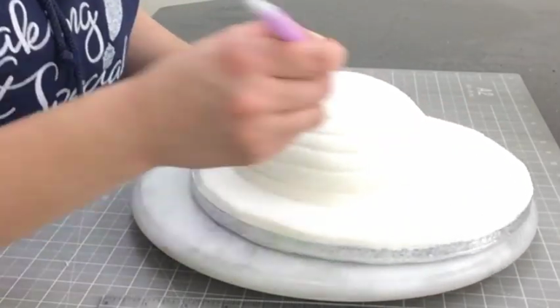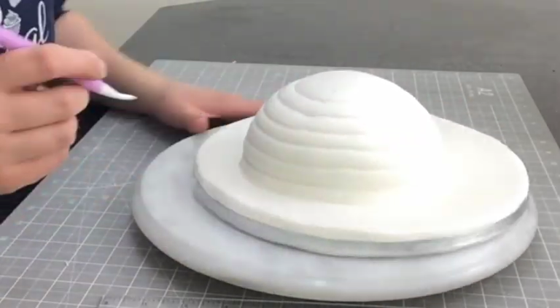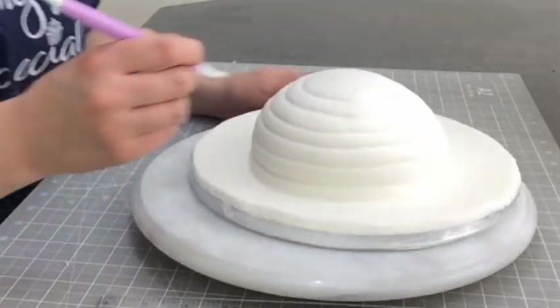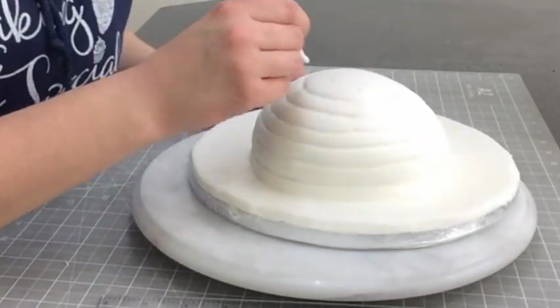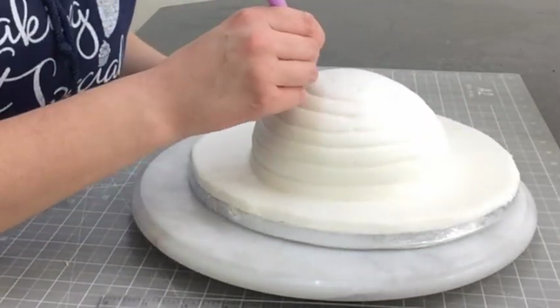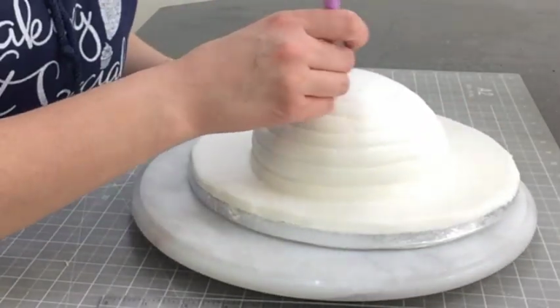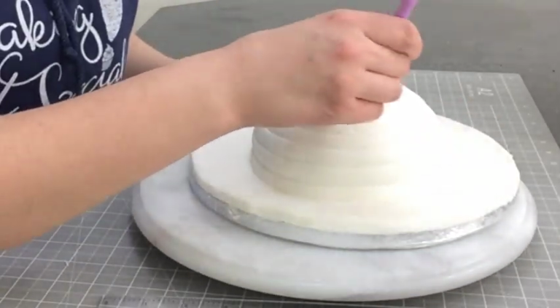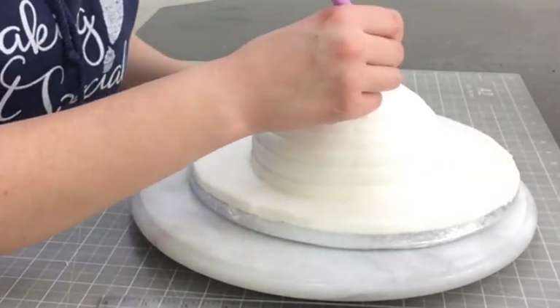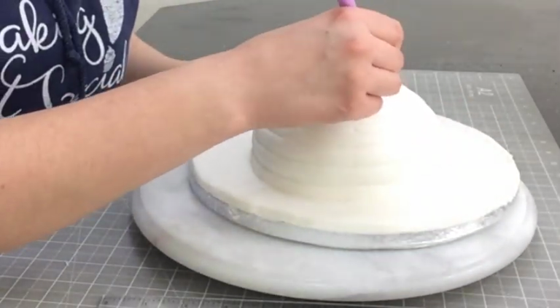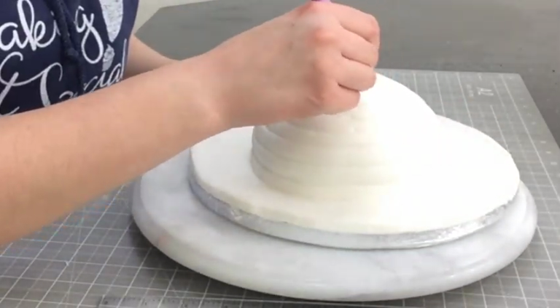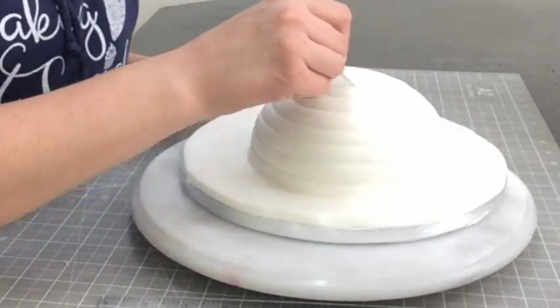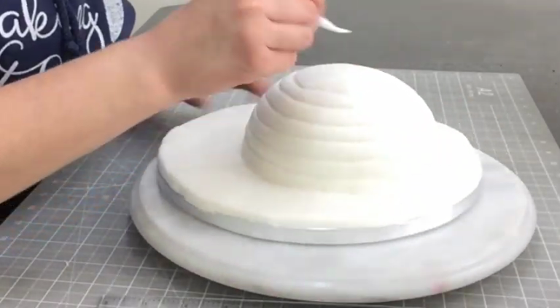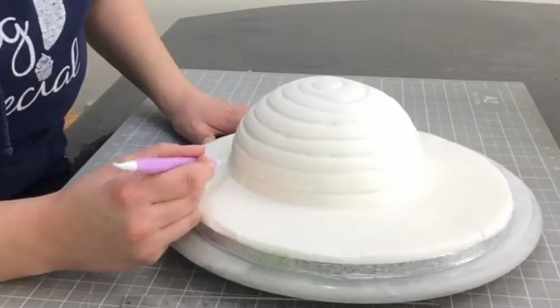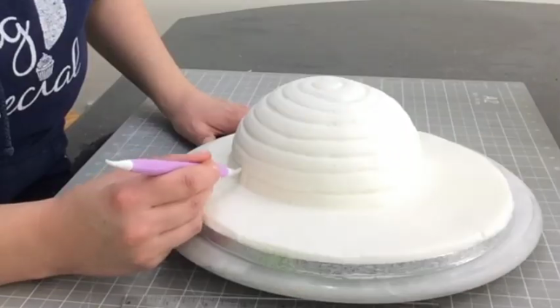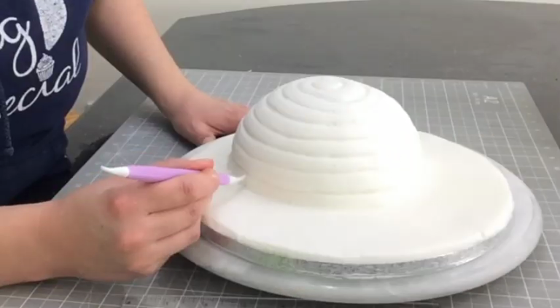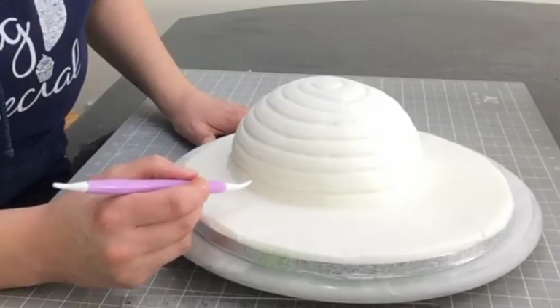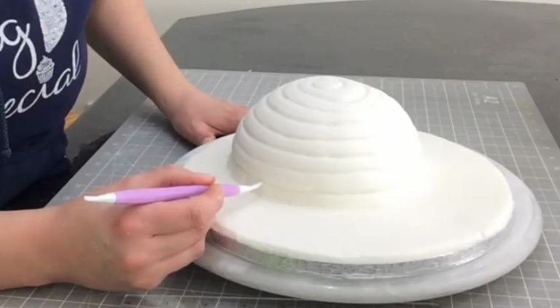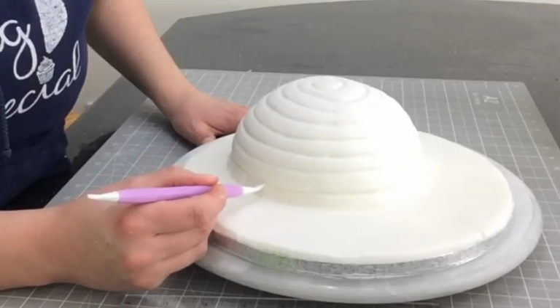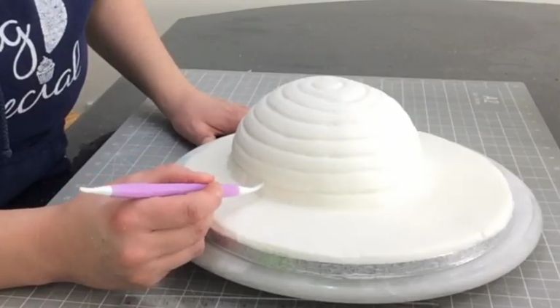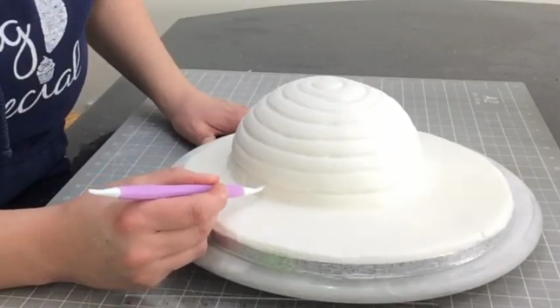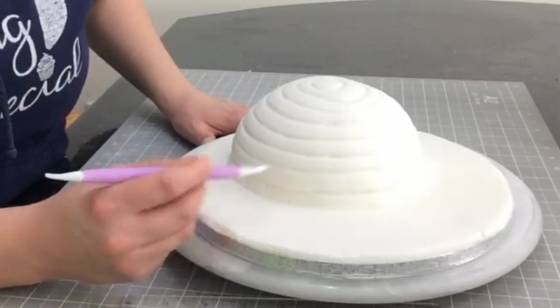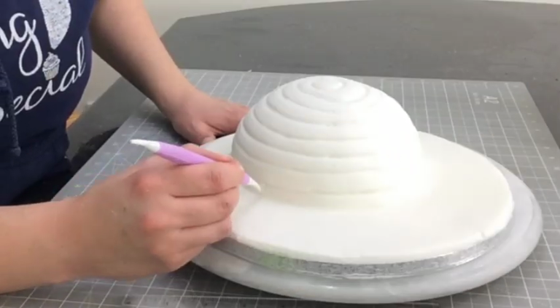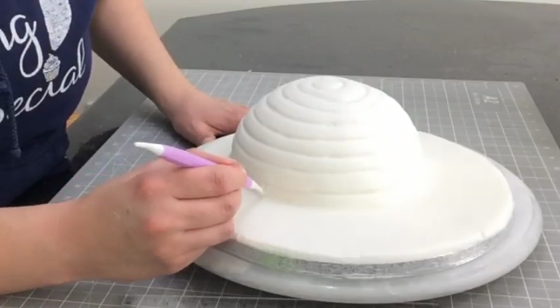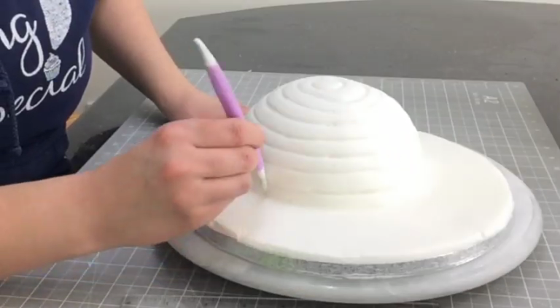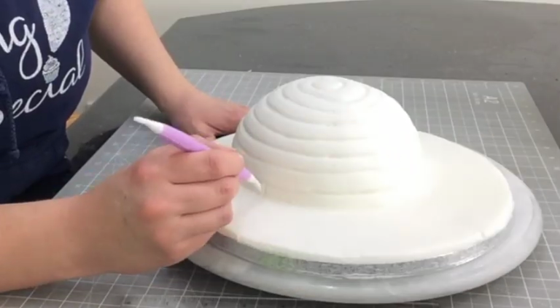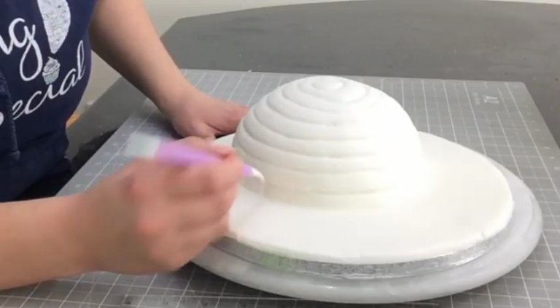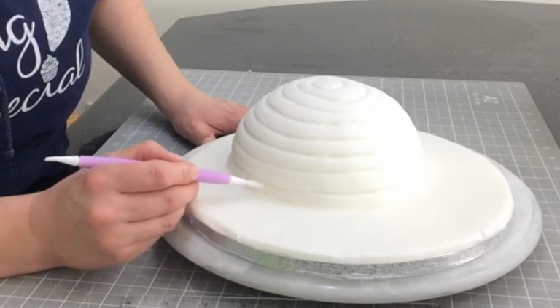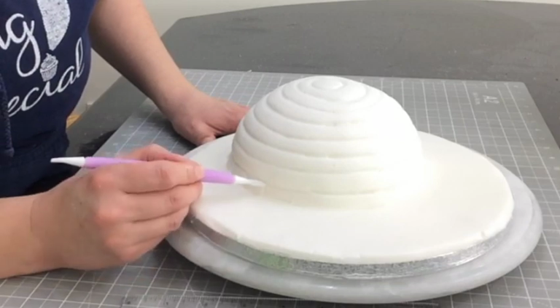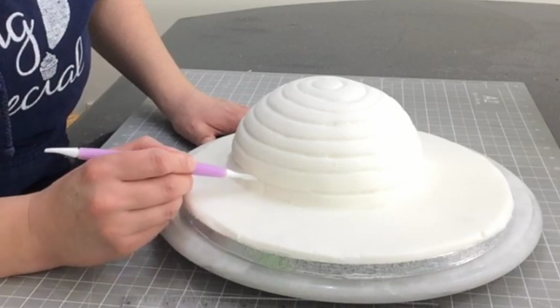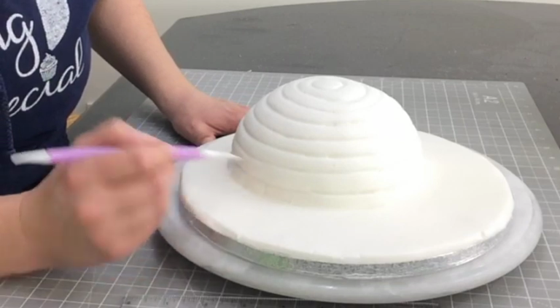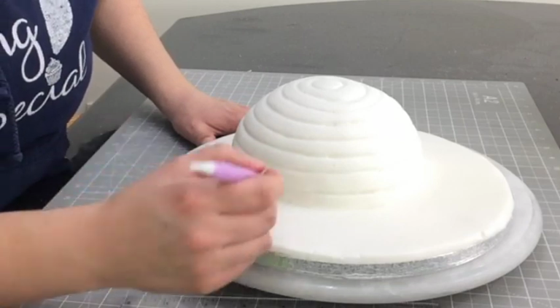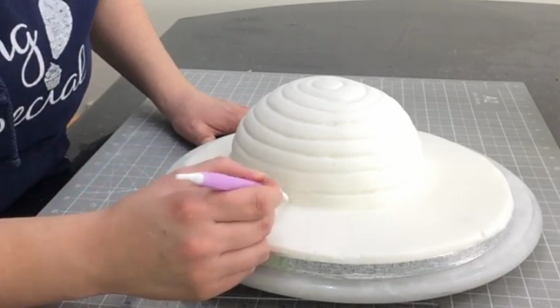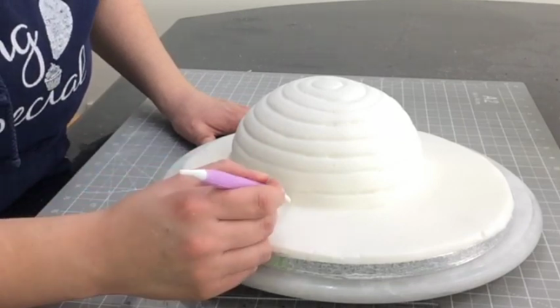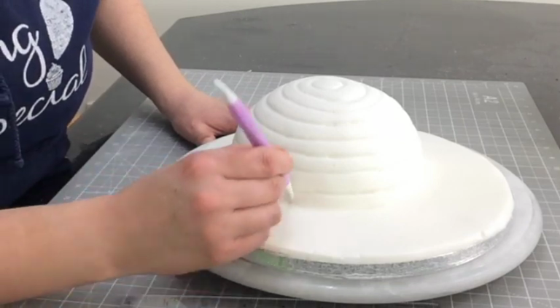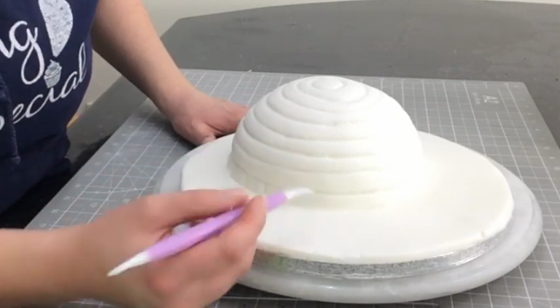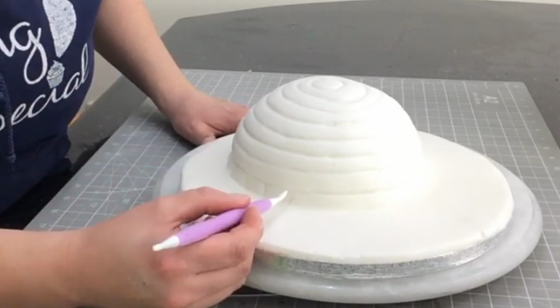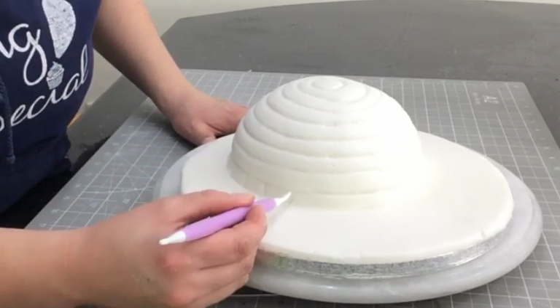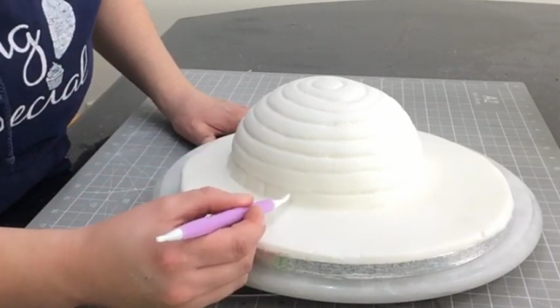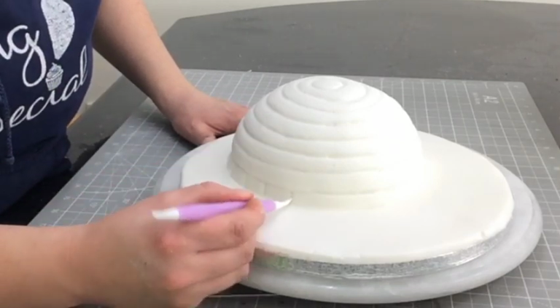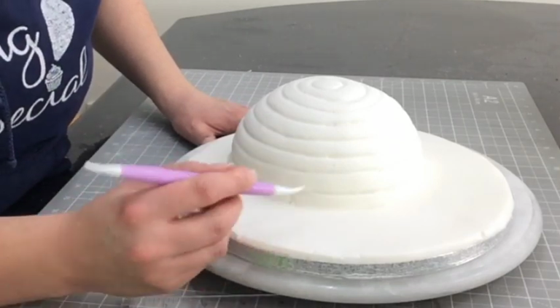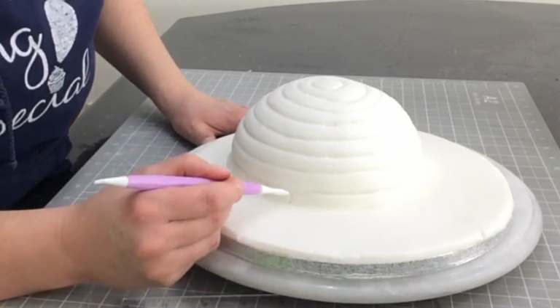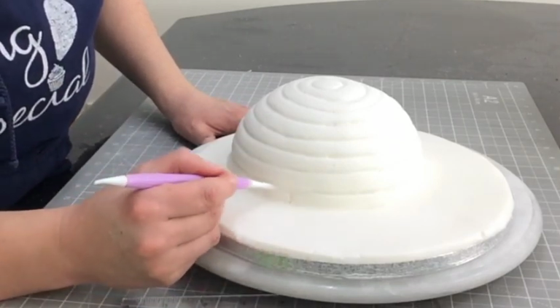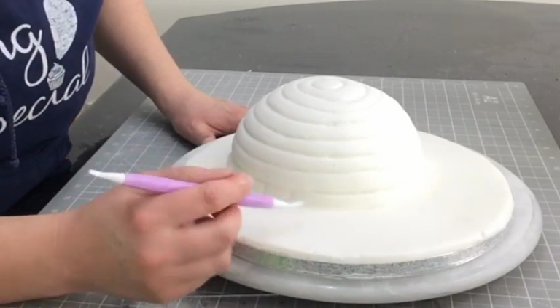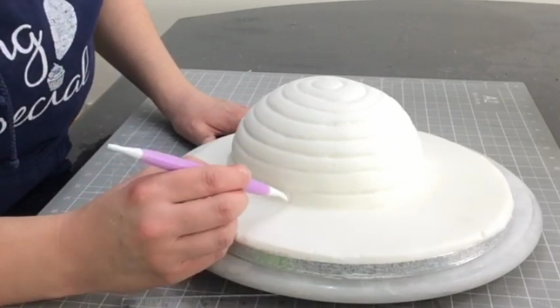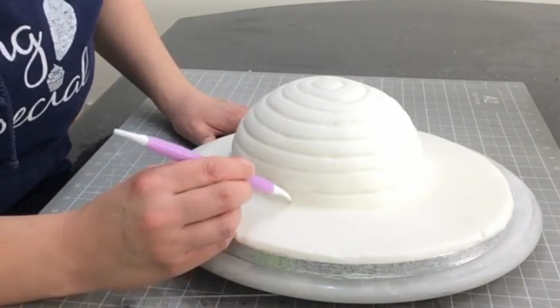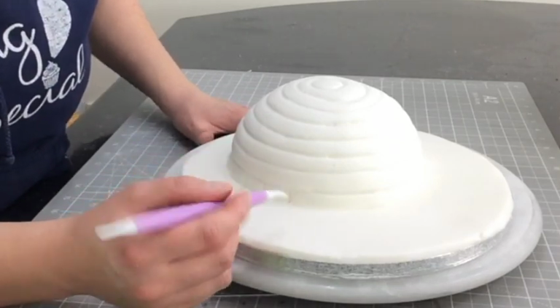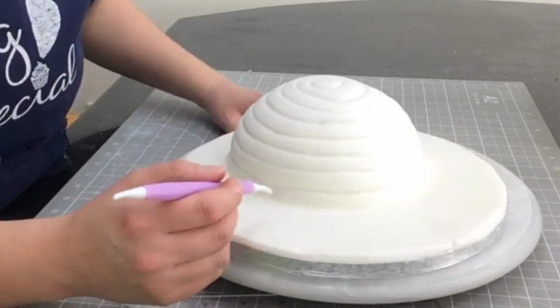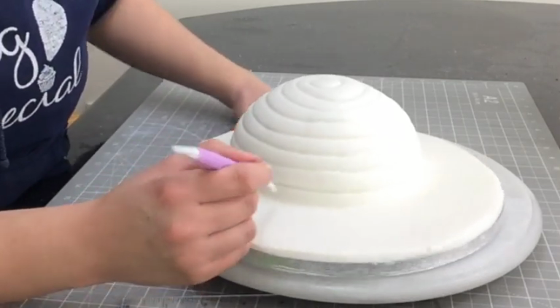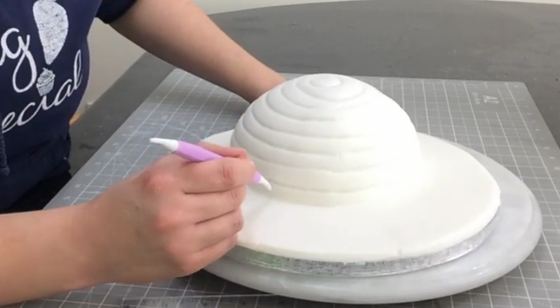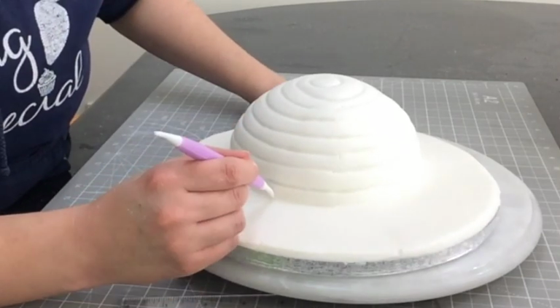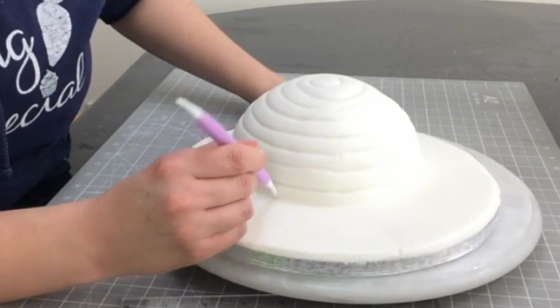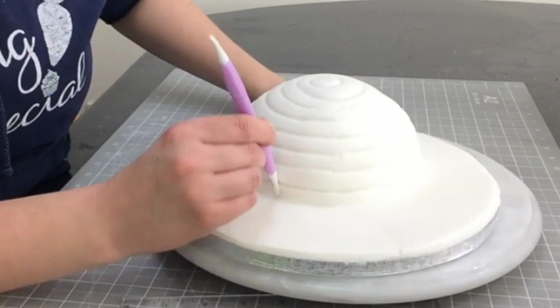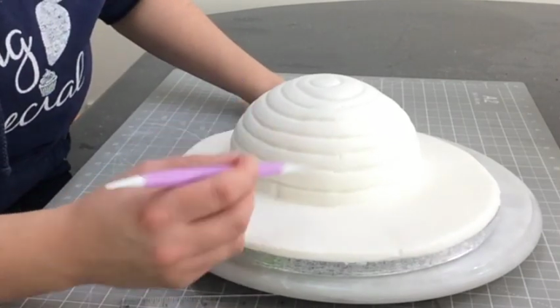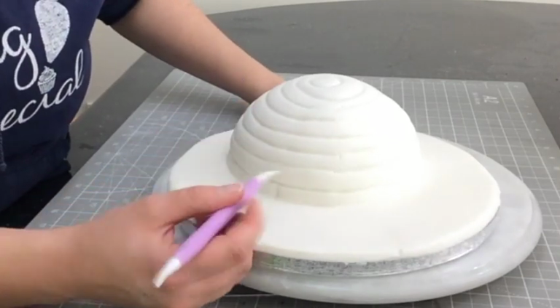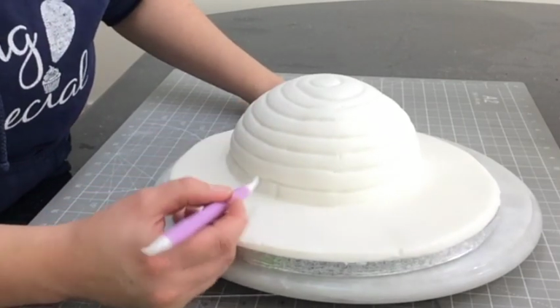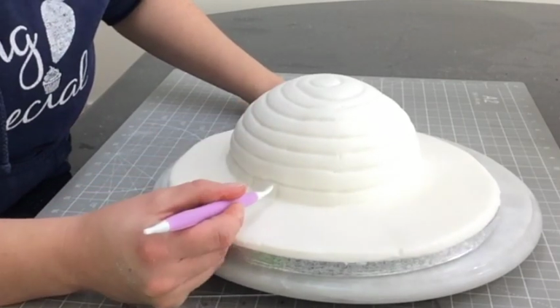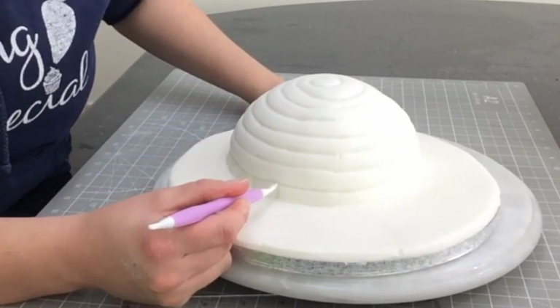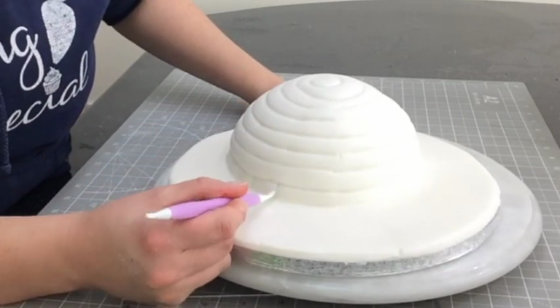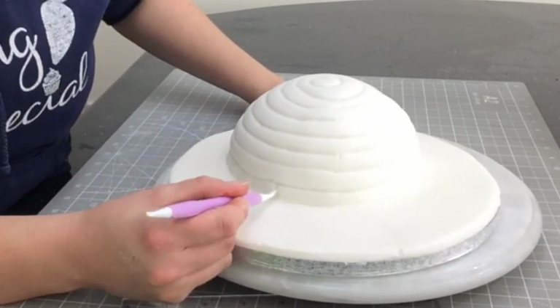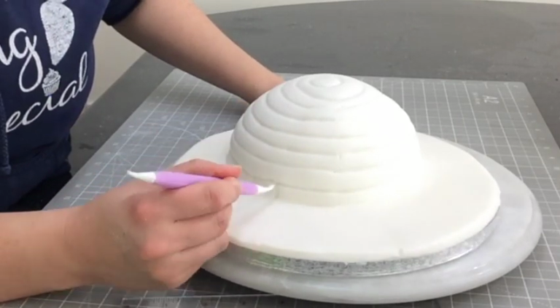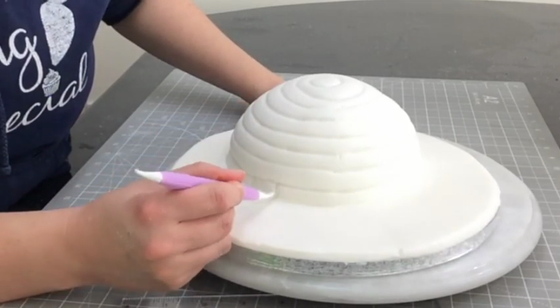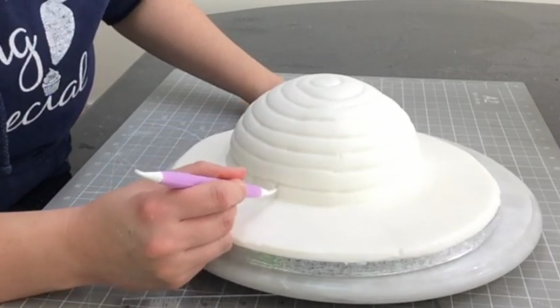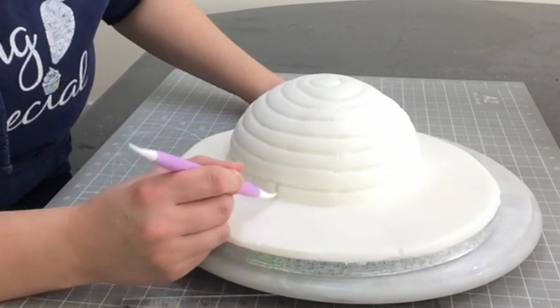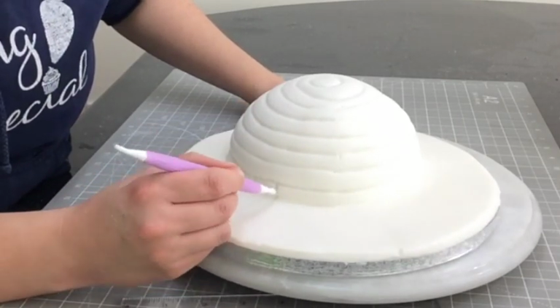Now I can score in the individual bricks, making sure that when I go up to the next layer, the bricks are offset from the previous layer.